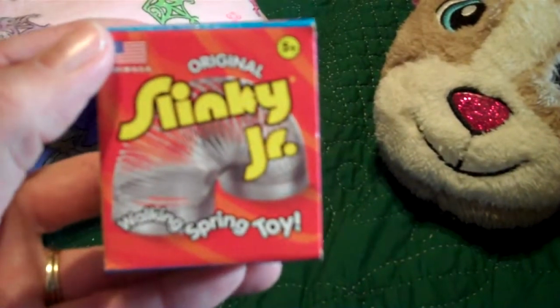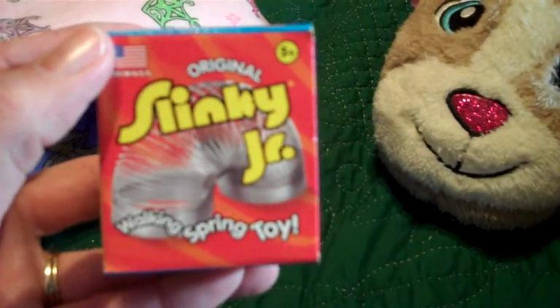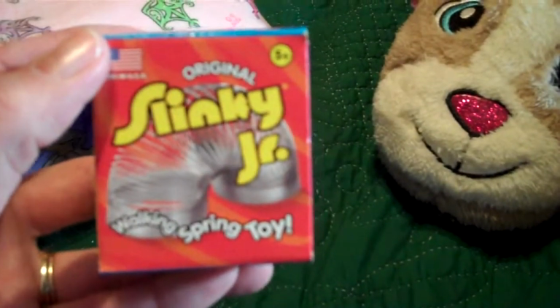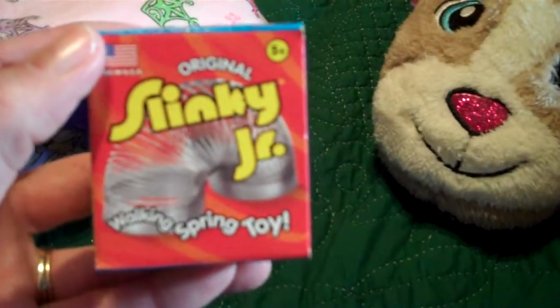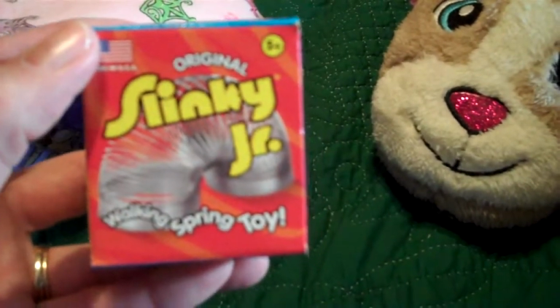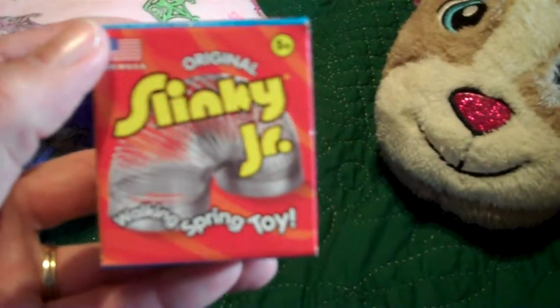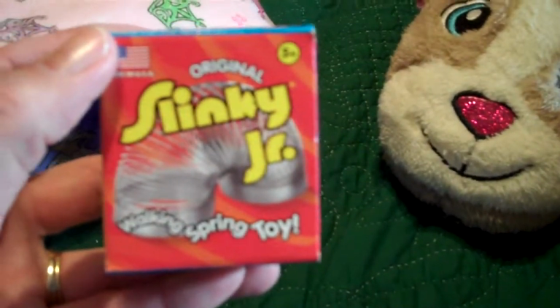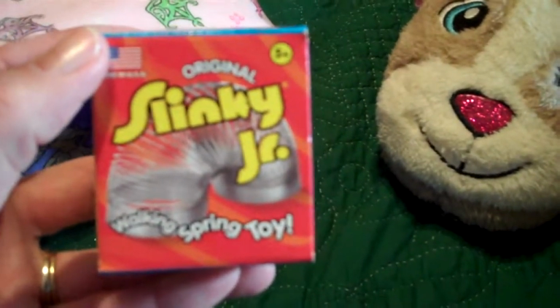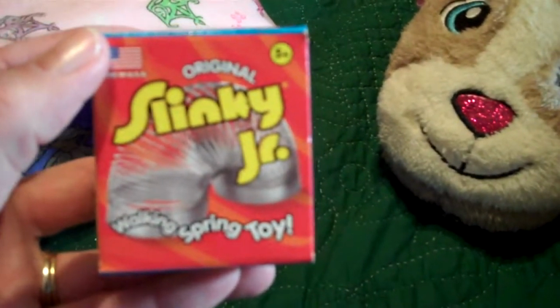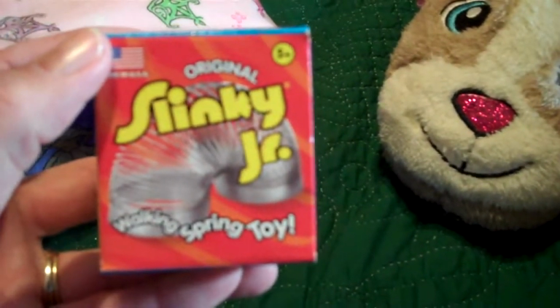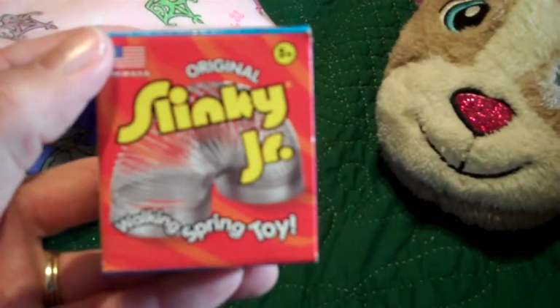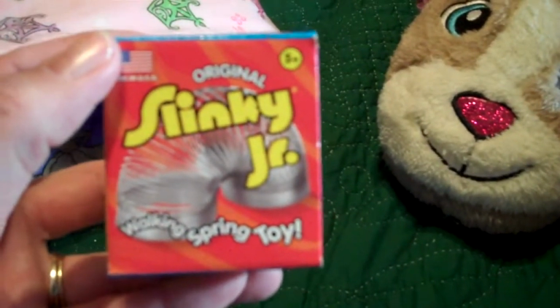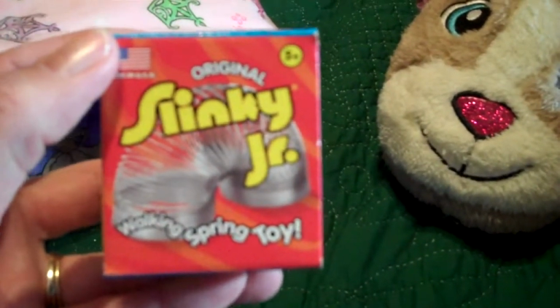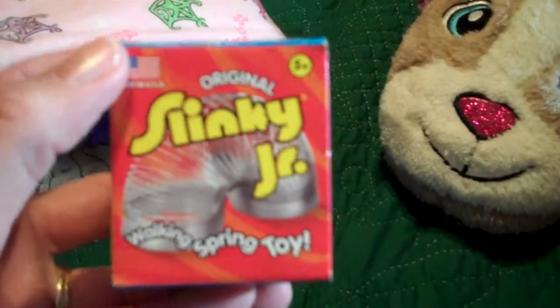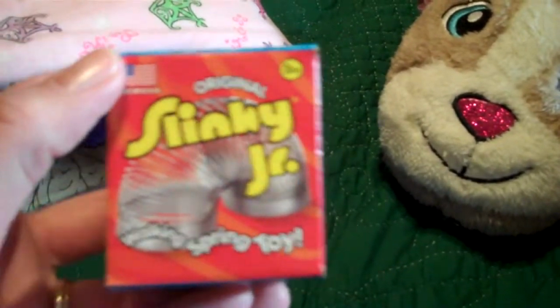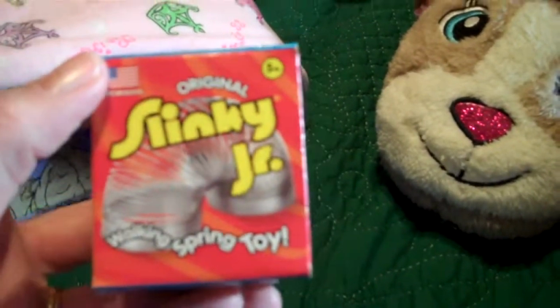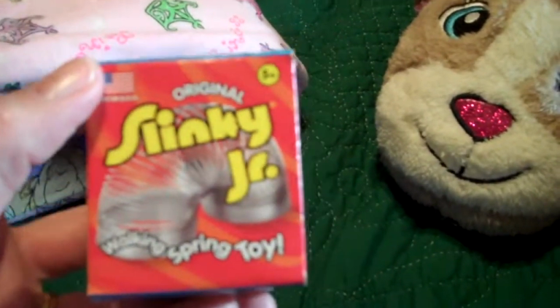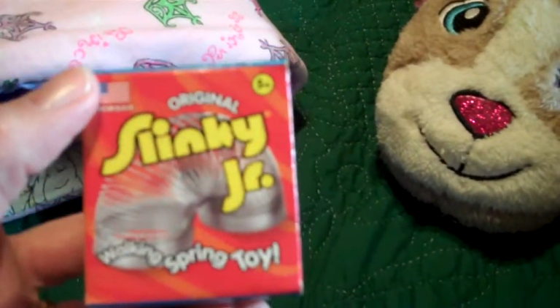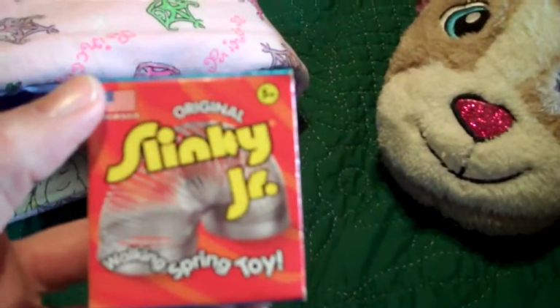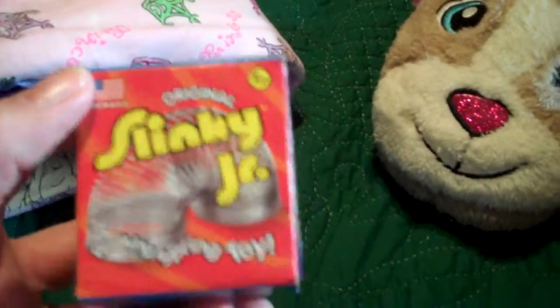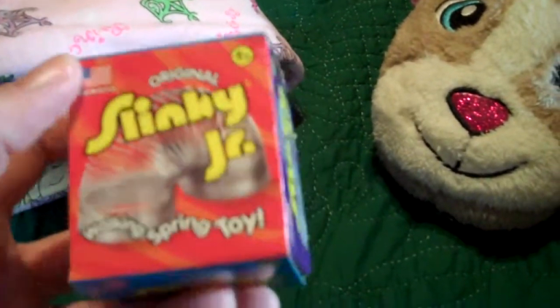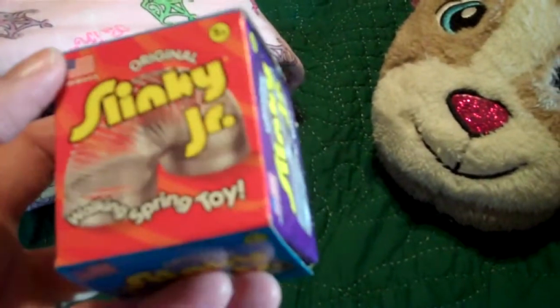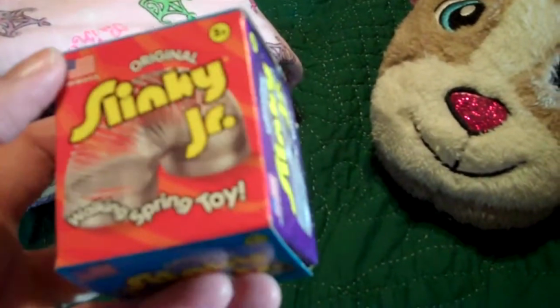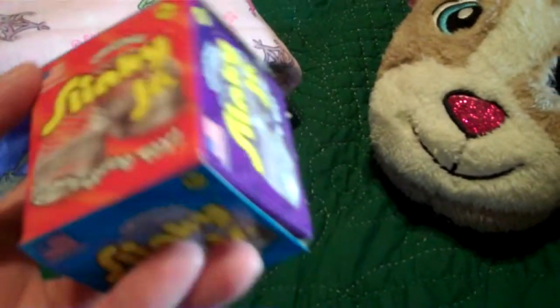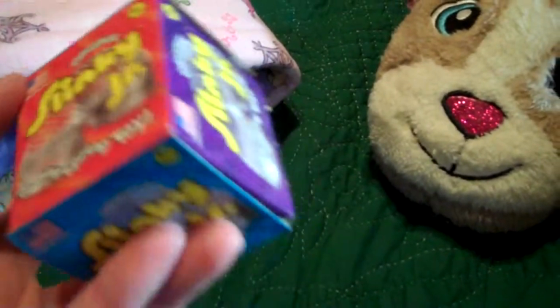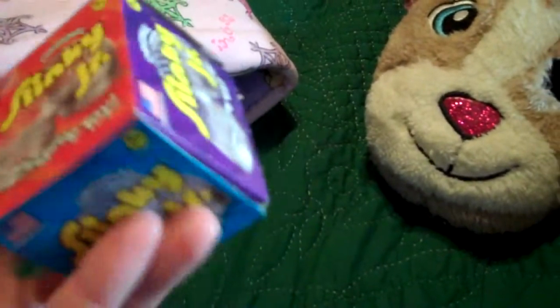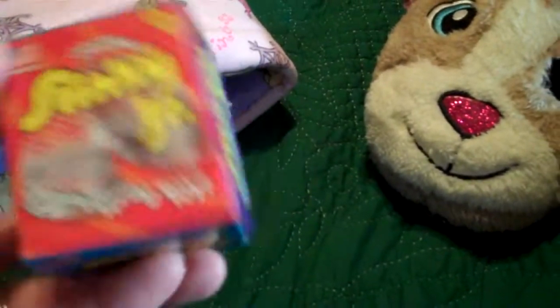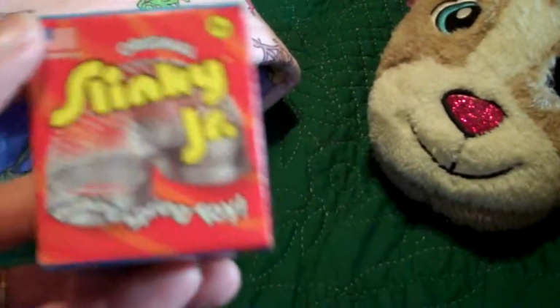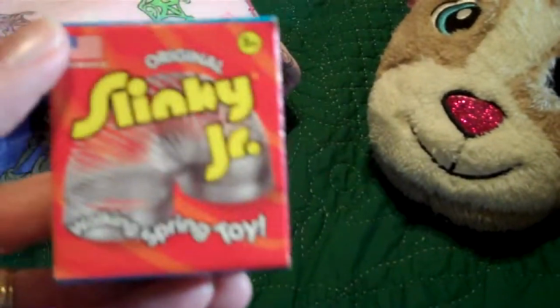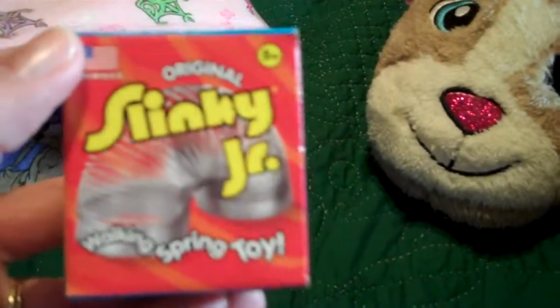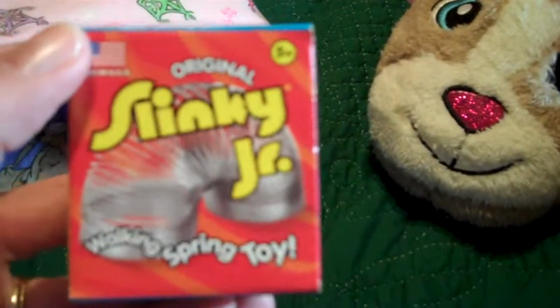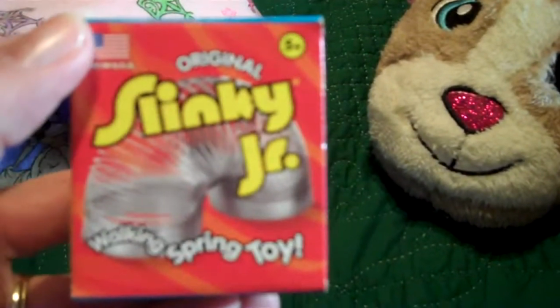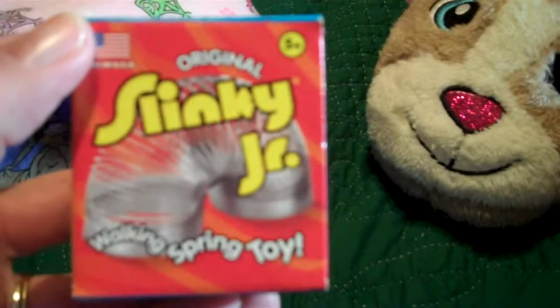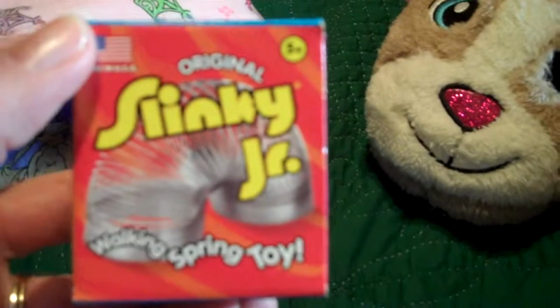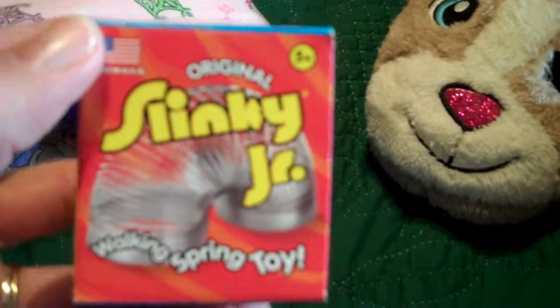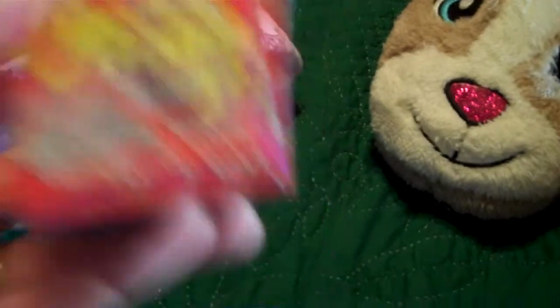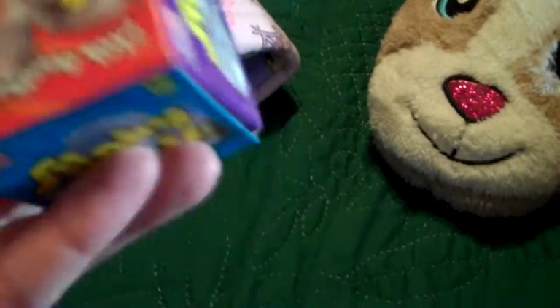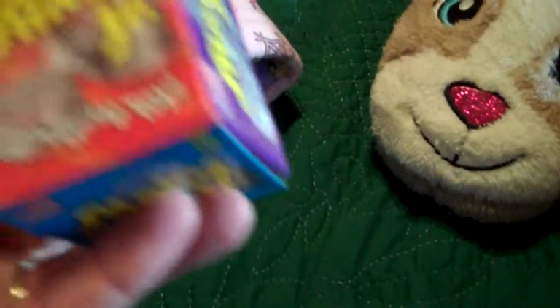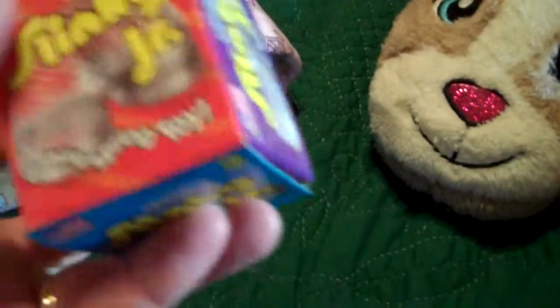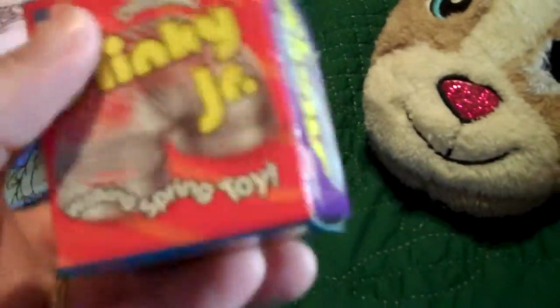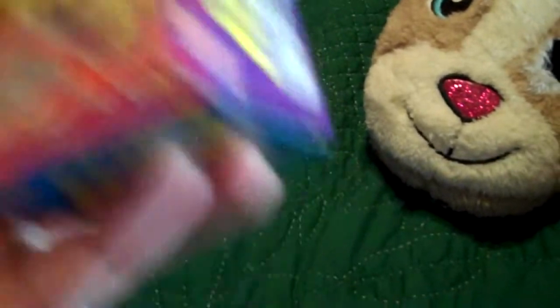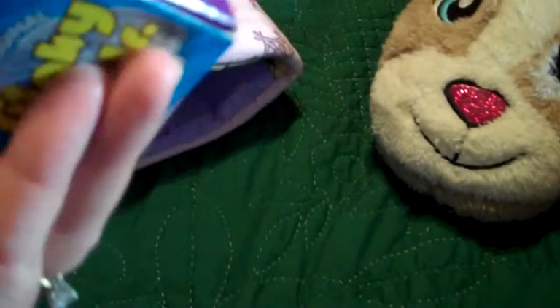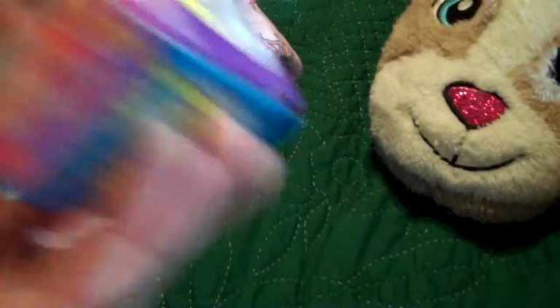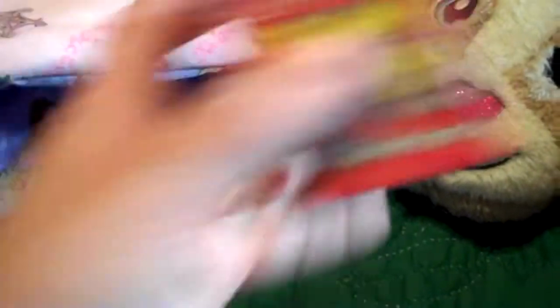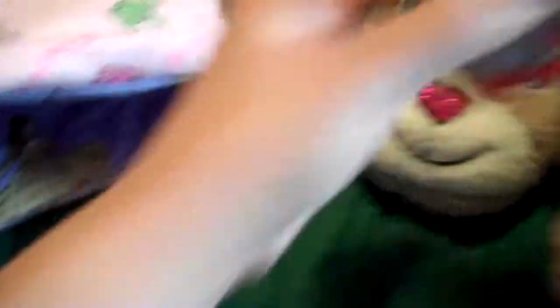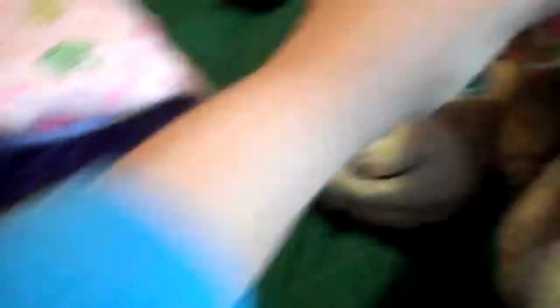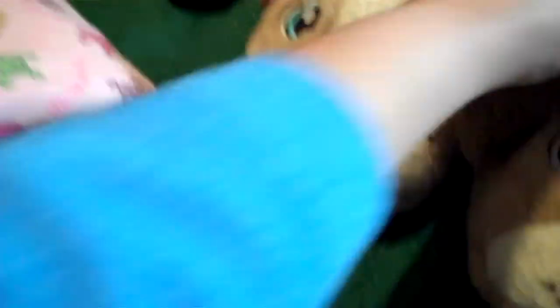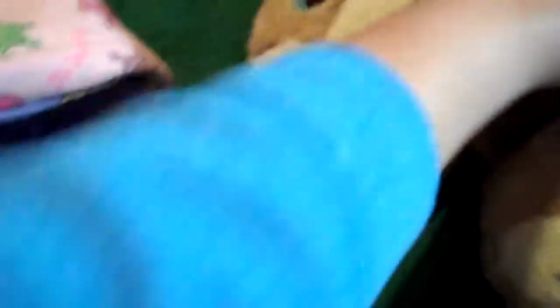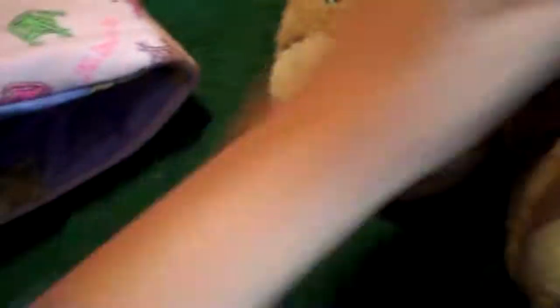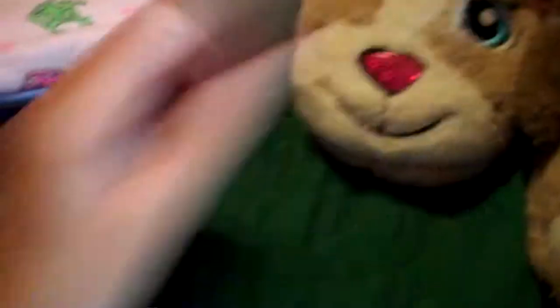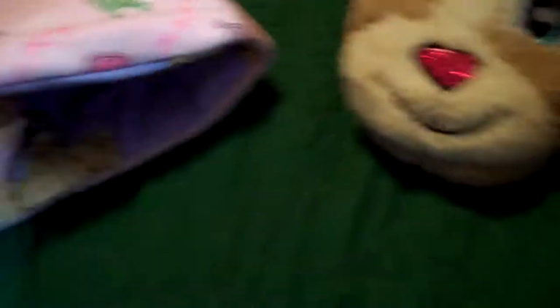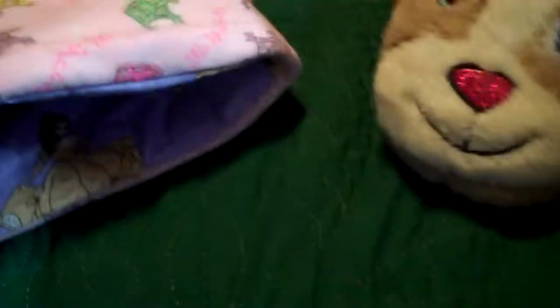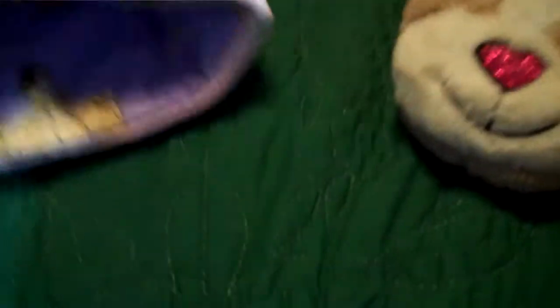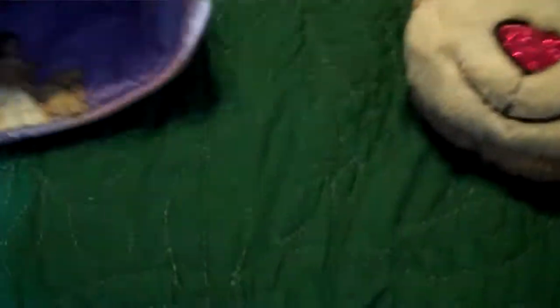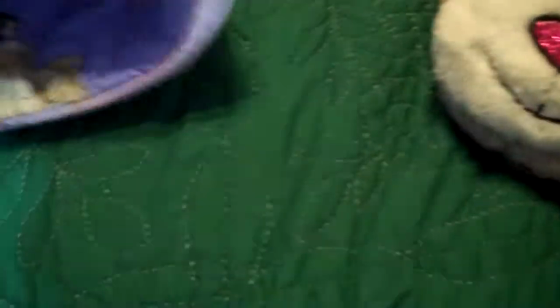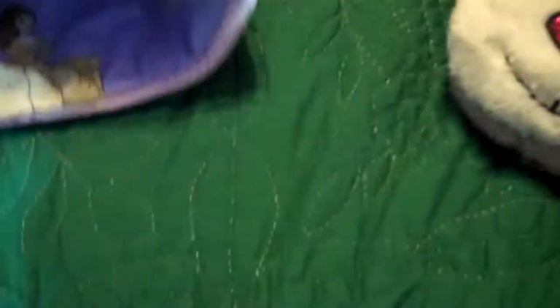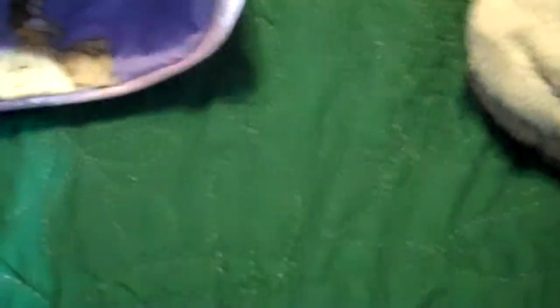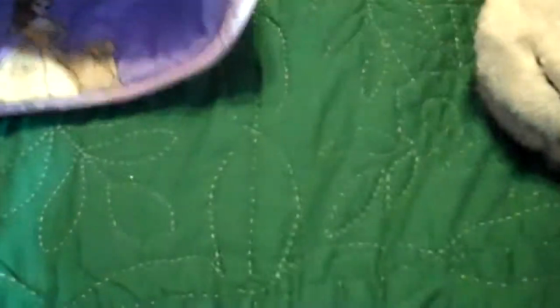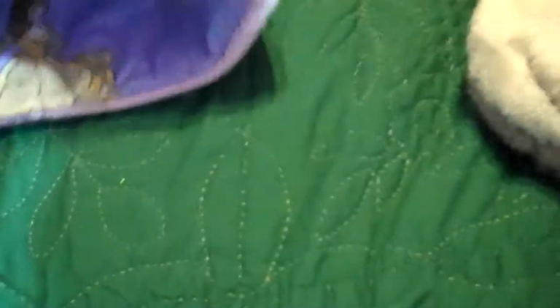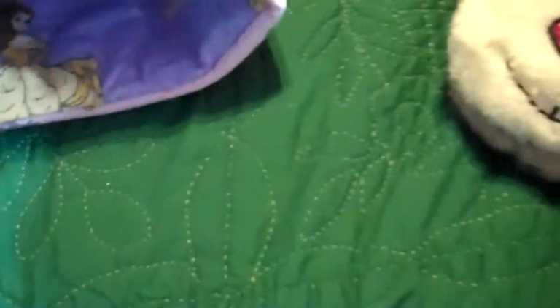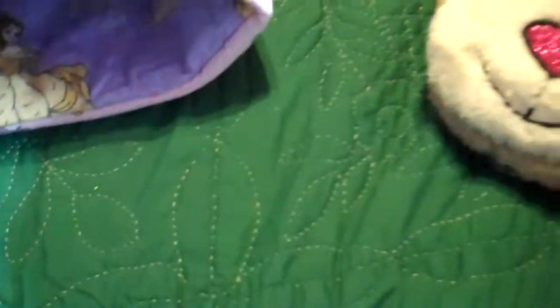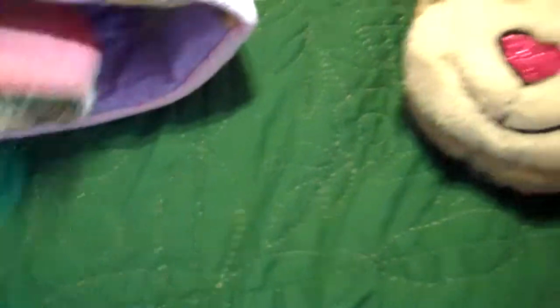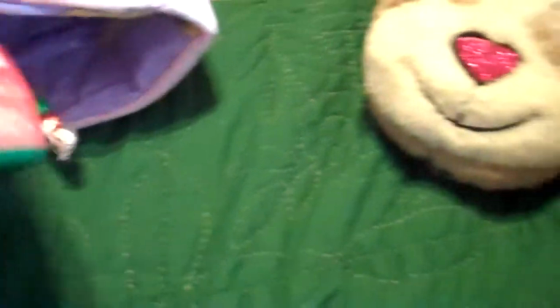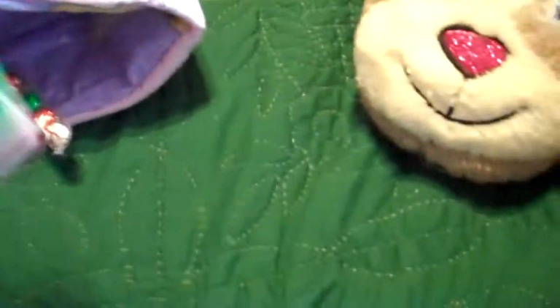A Slinky Junior — we always sing the Slinky song, so that's just a fun little family joke kind of gift.